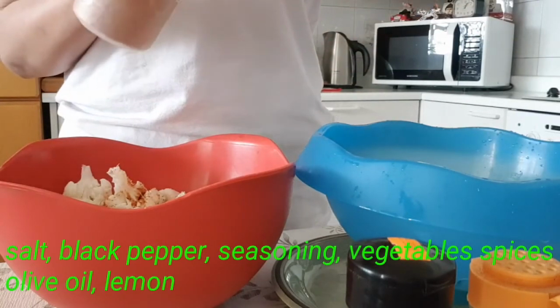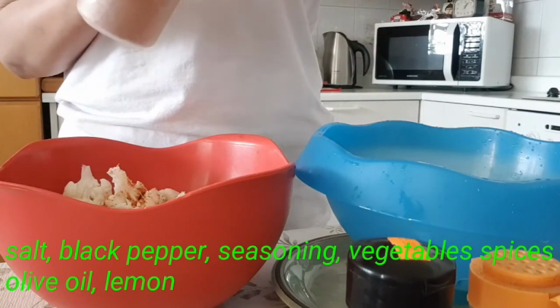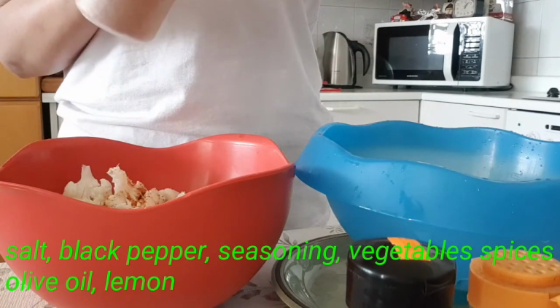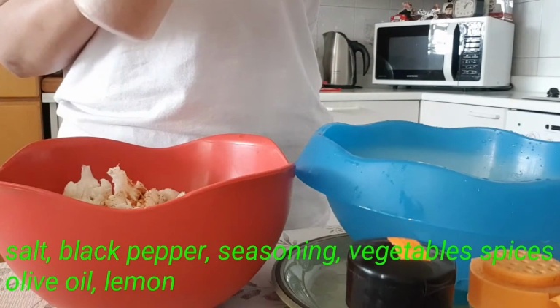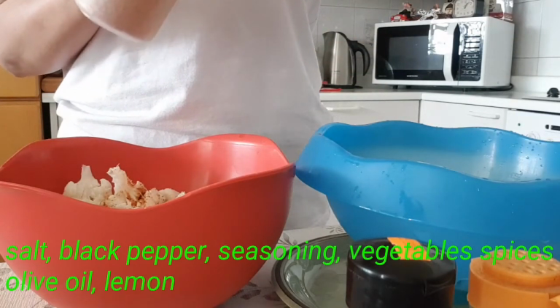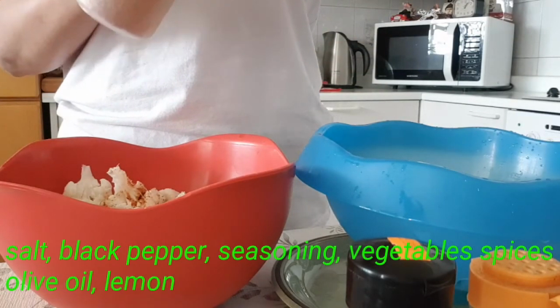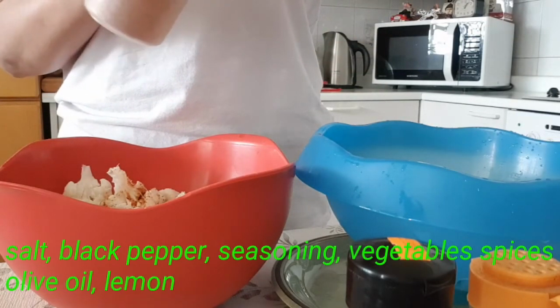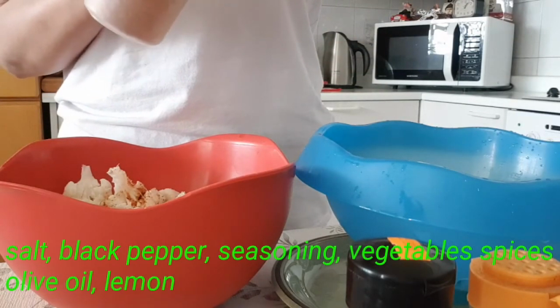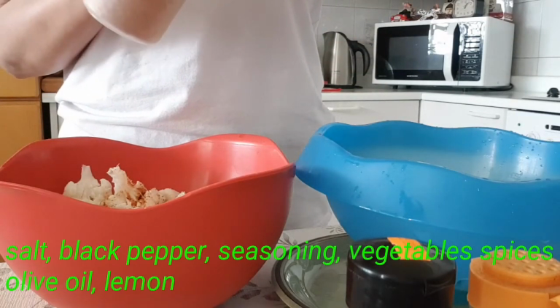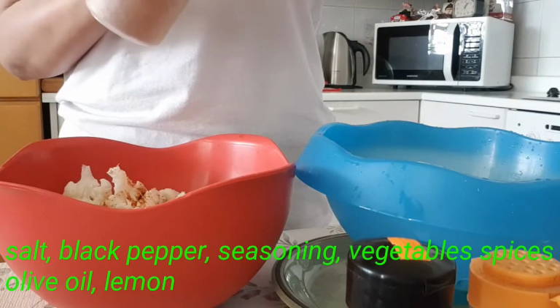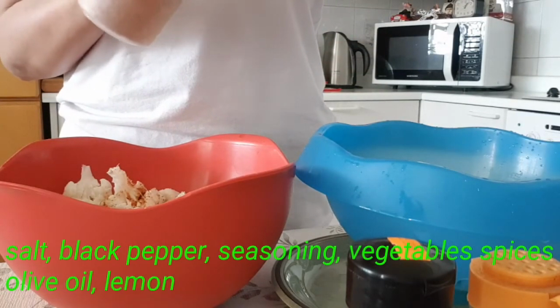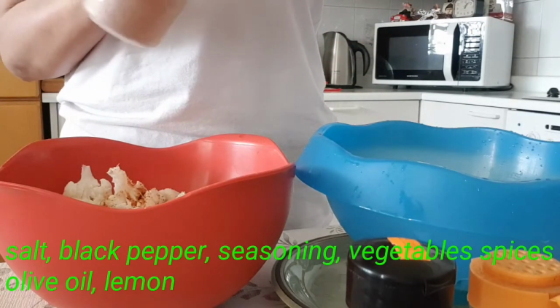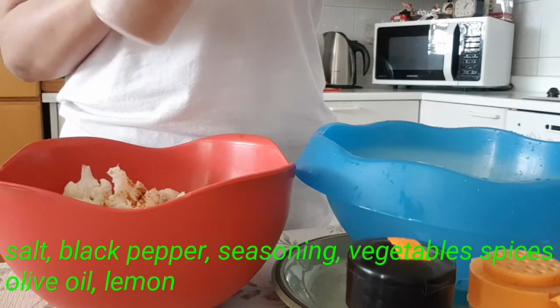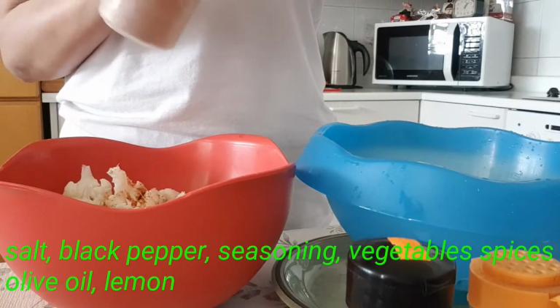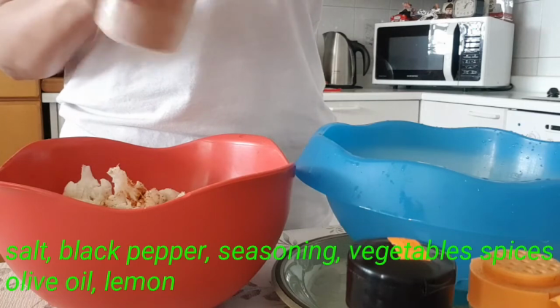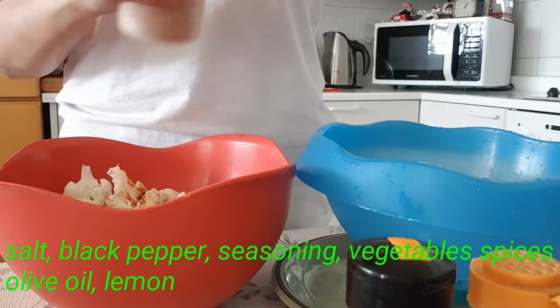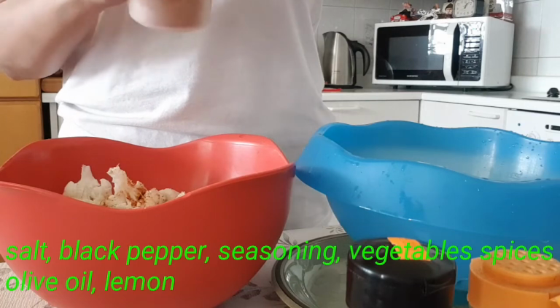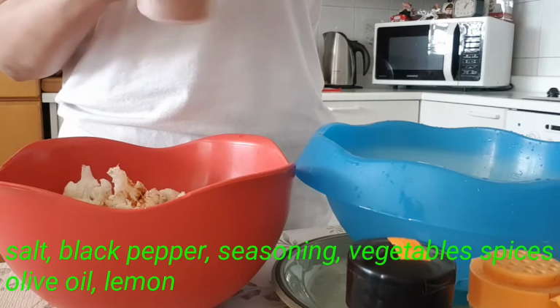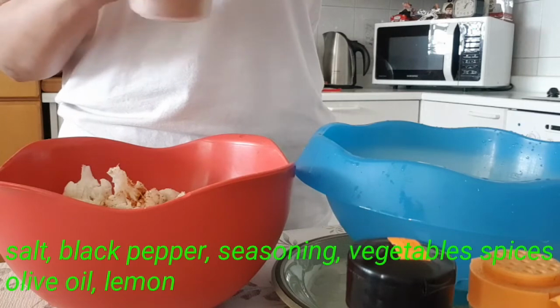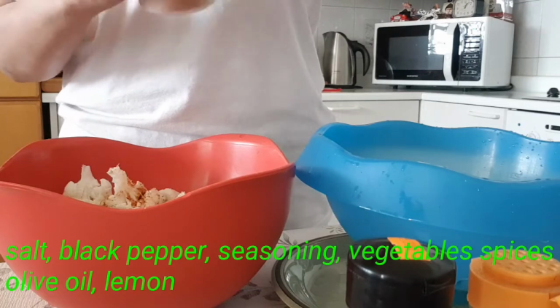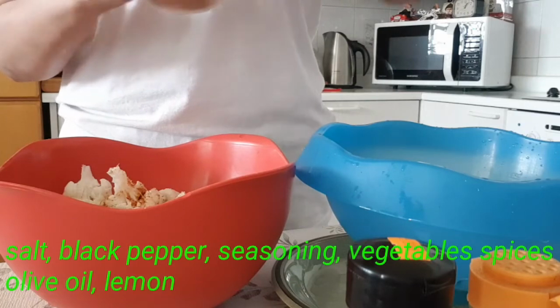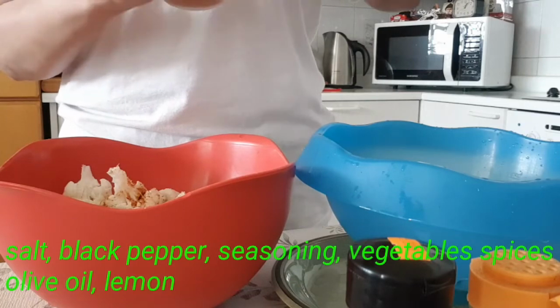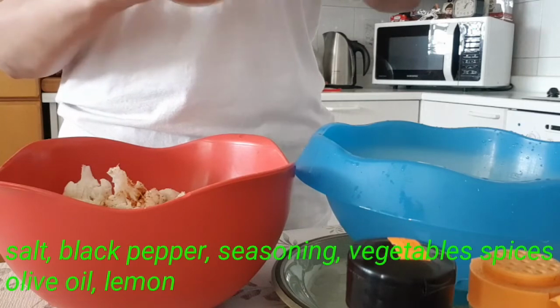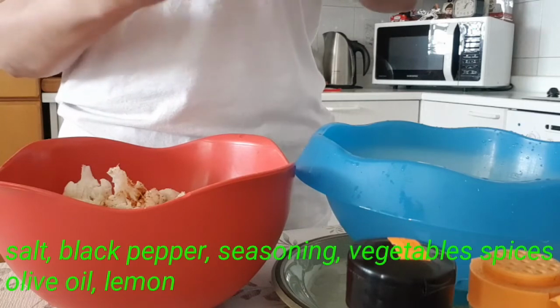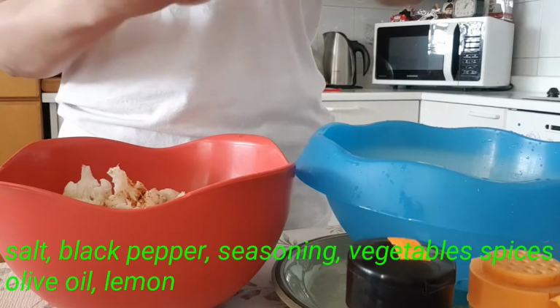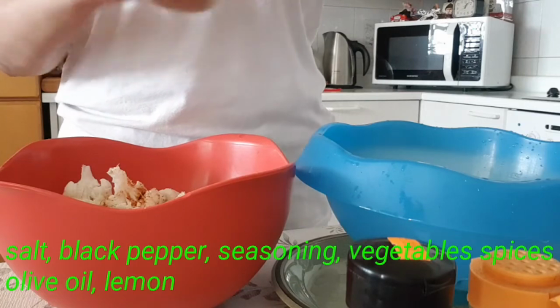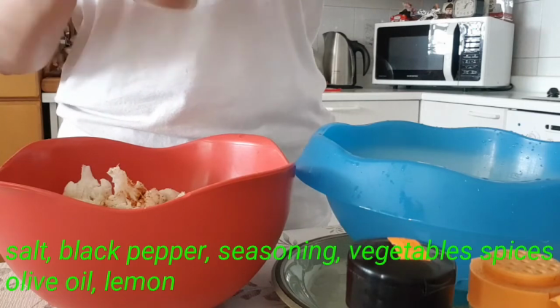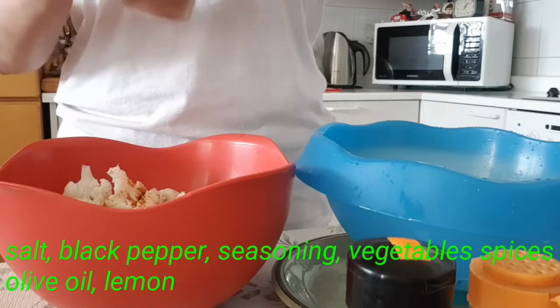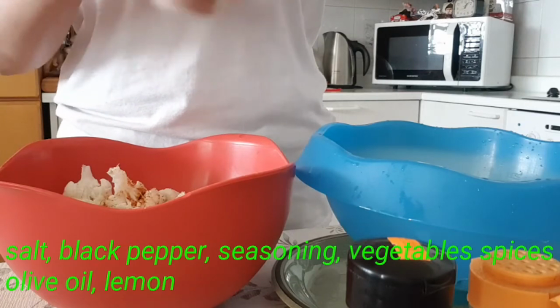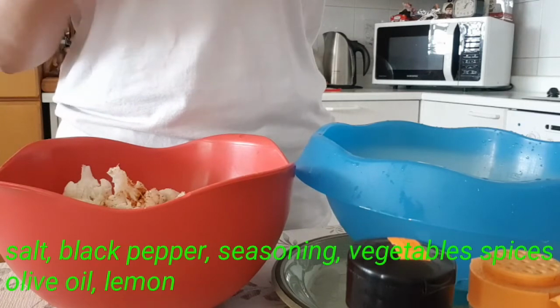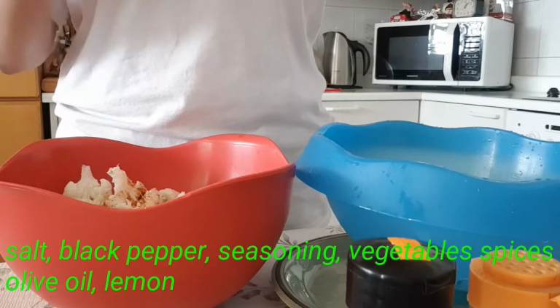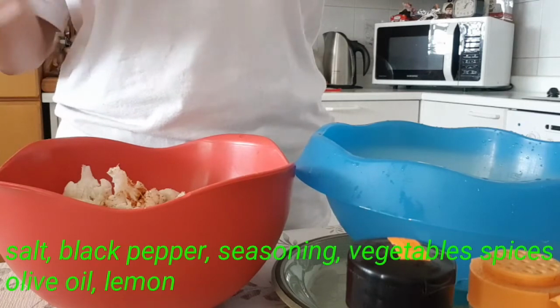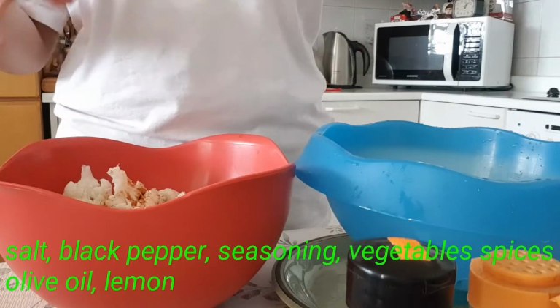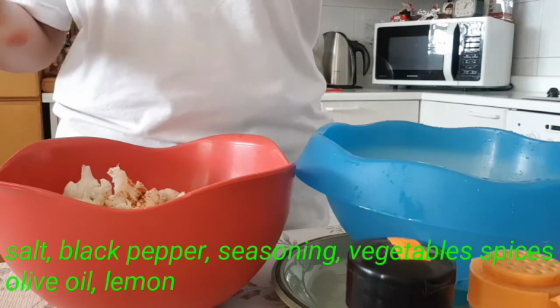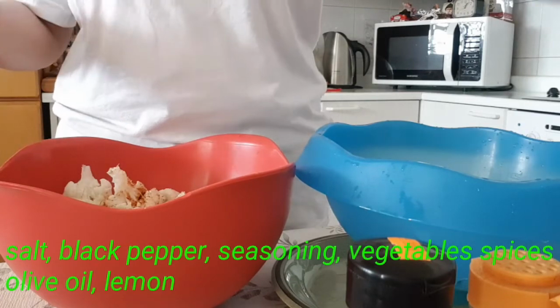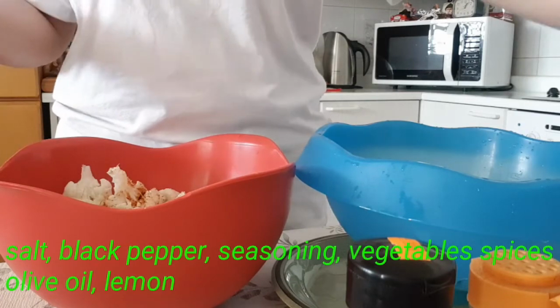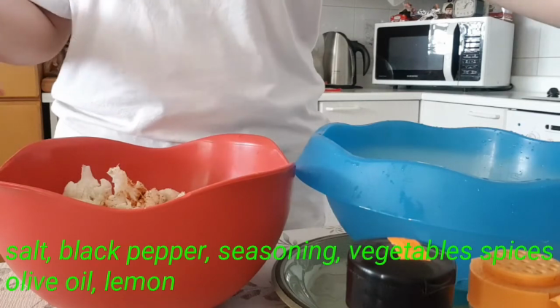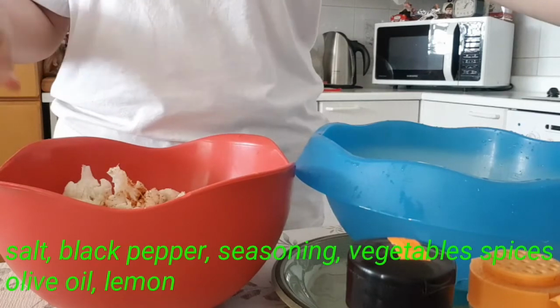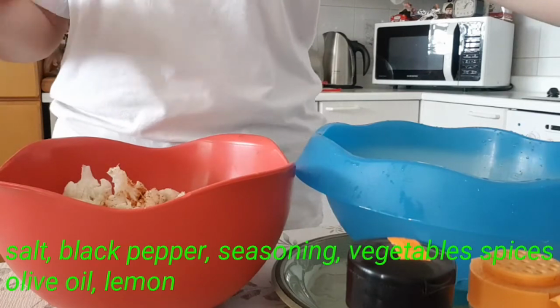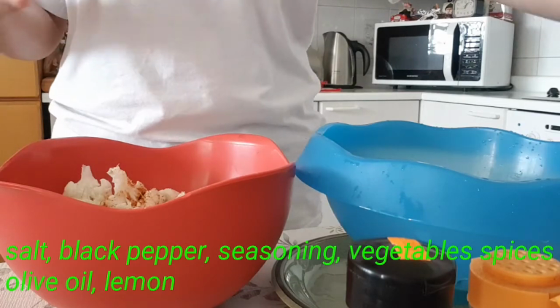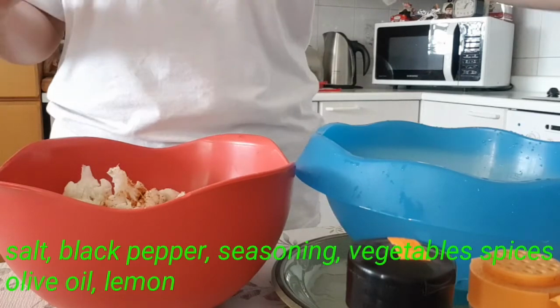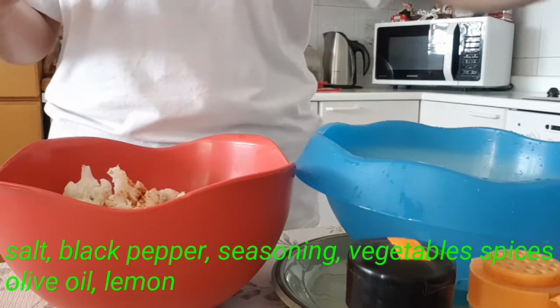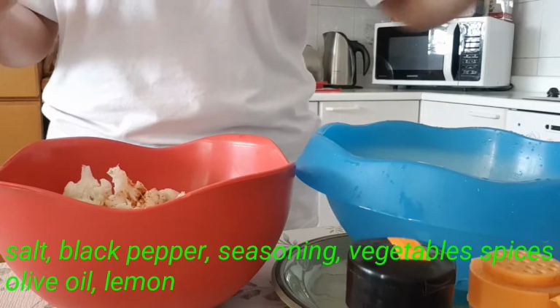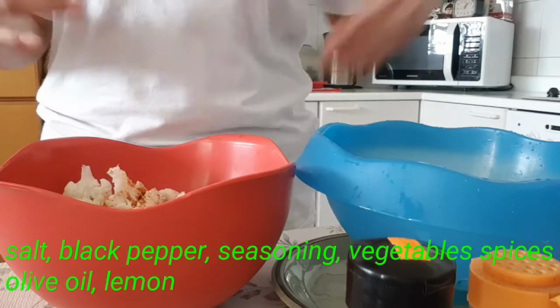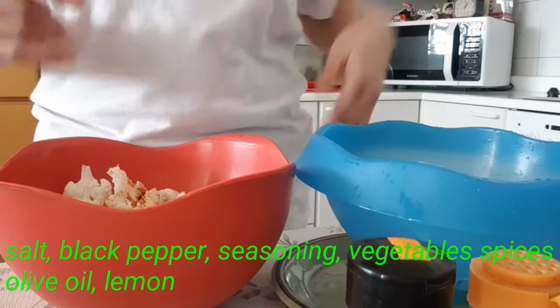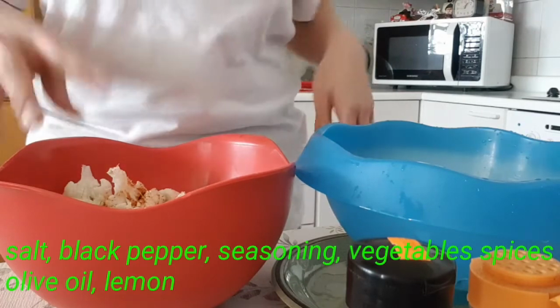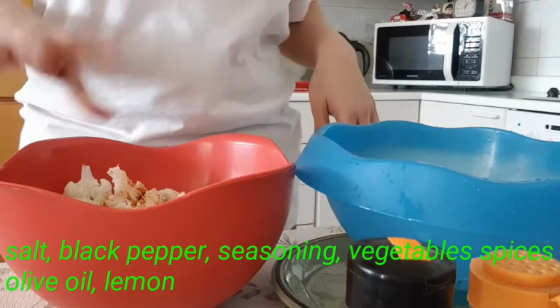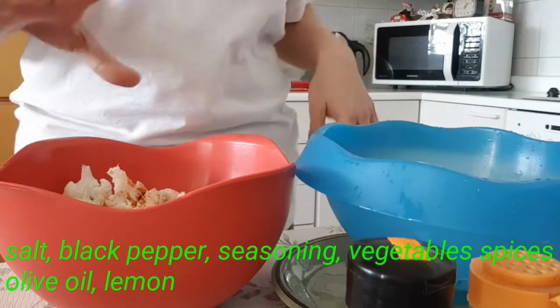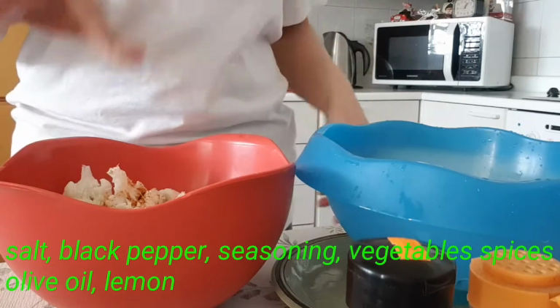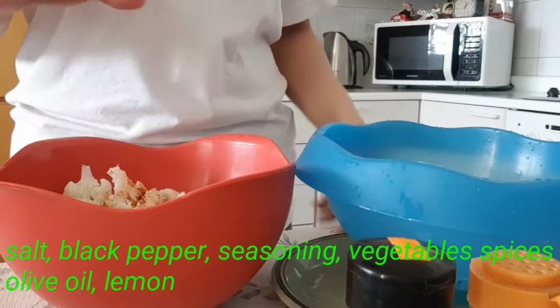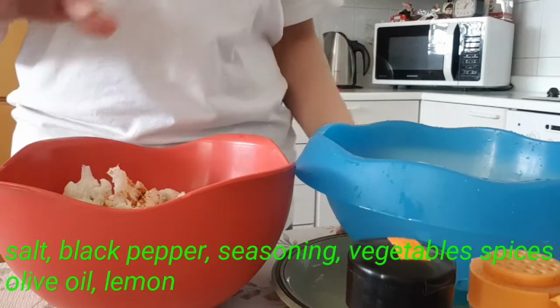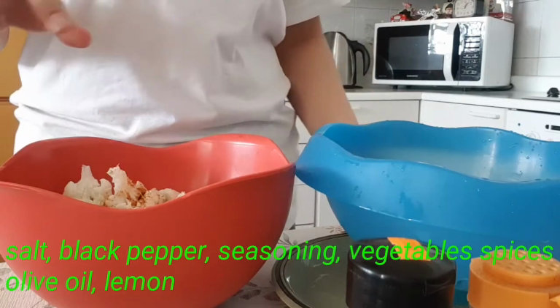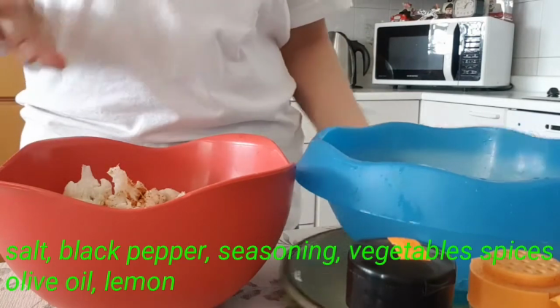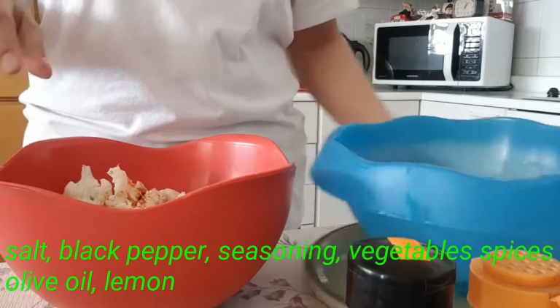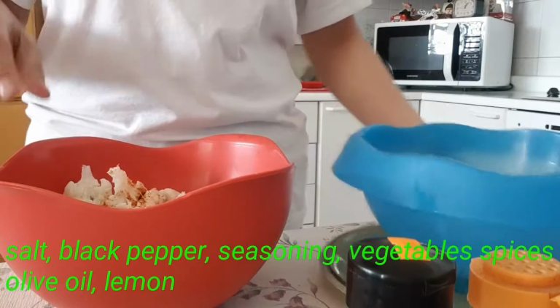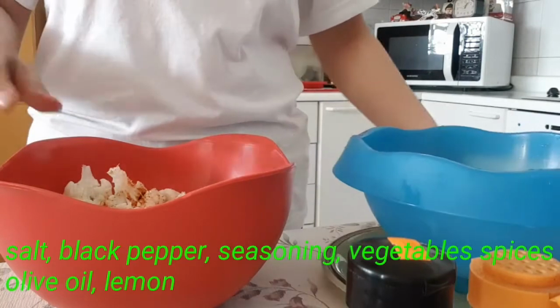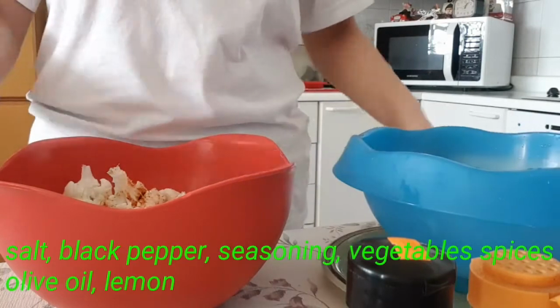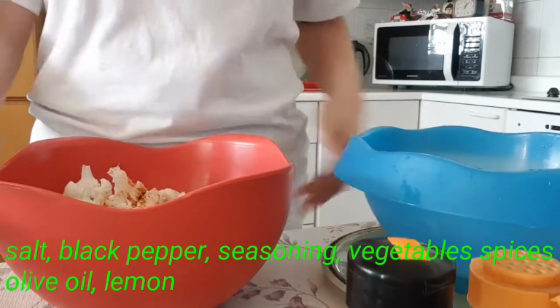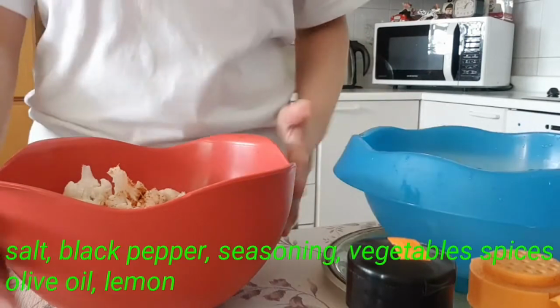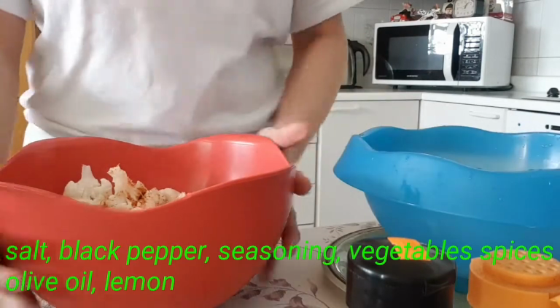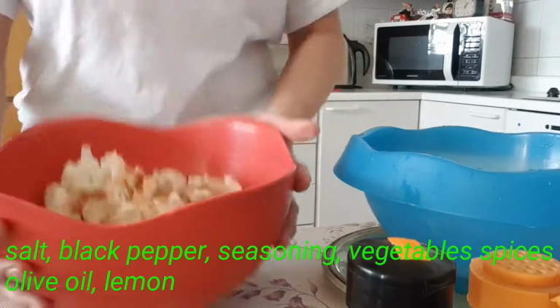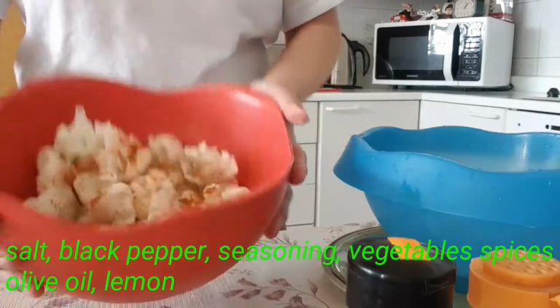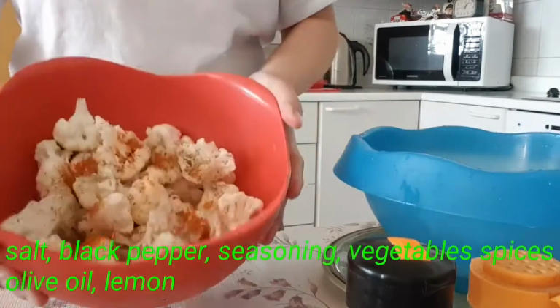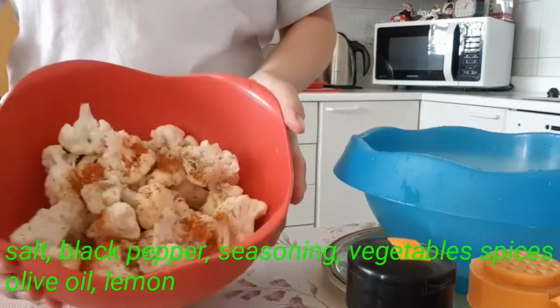Chocolate spicy spicy, vegetable, spicy spicy spicy.